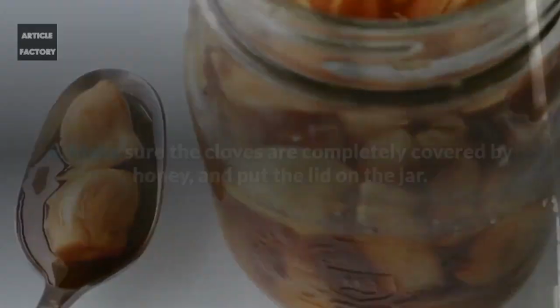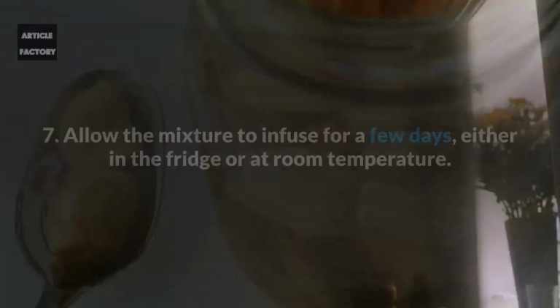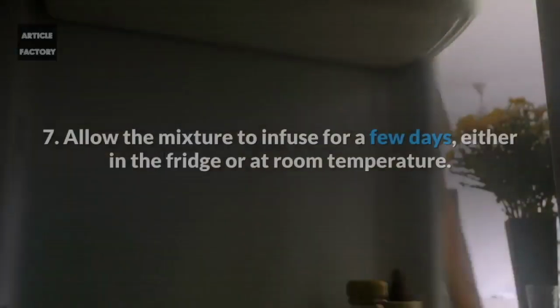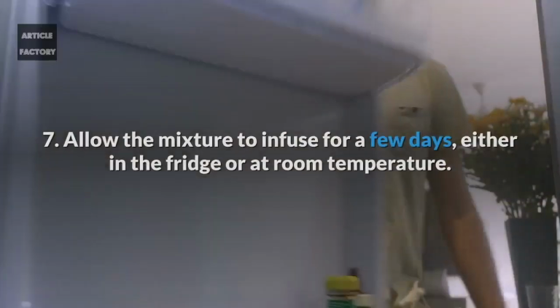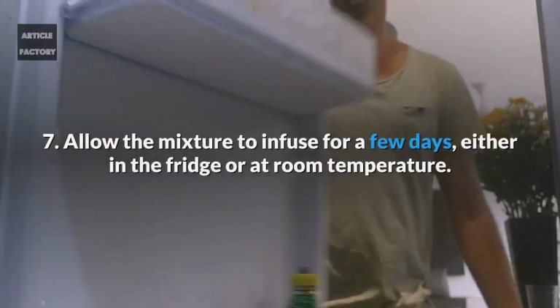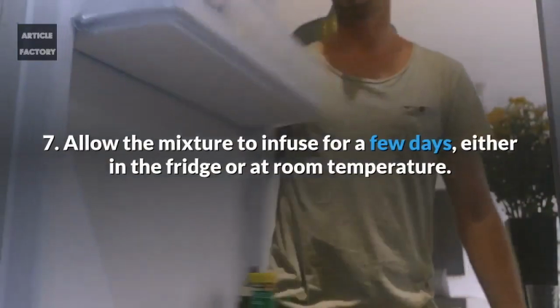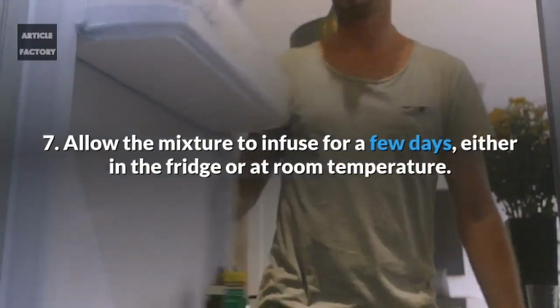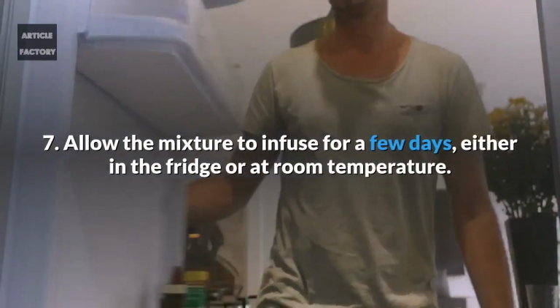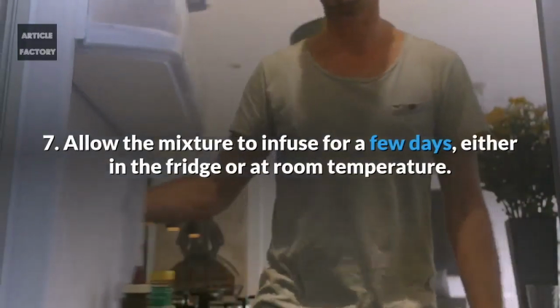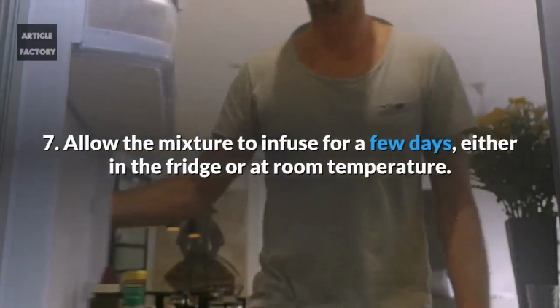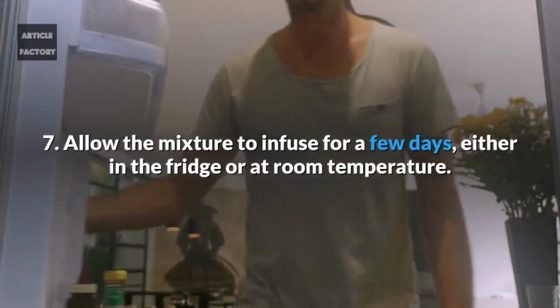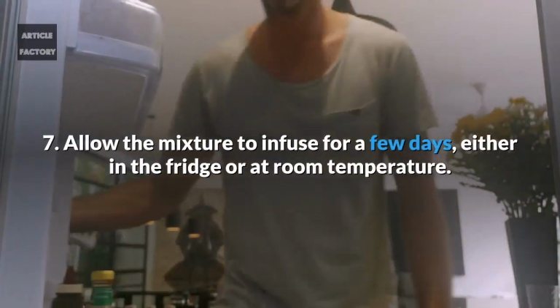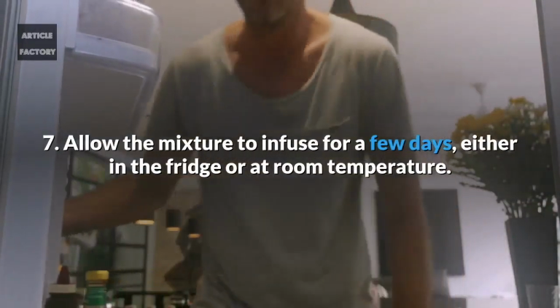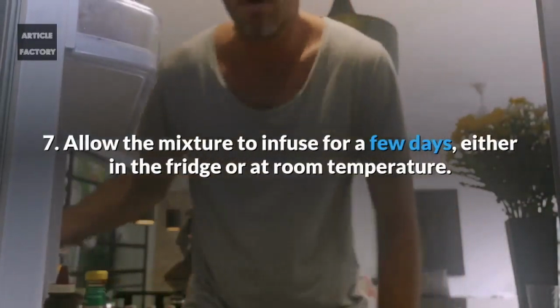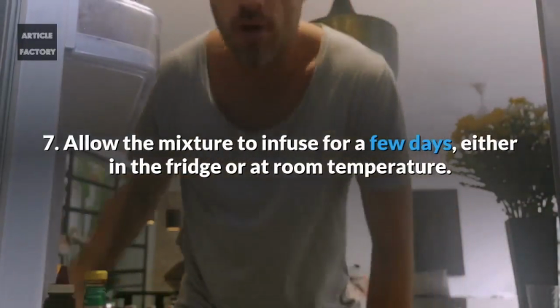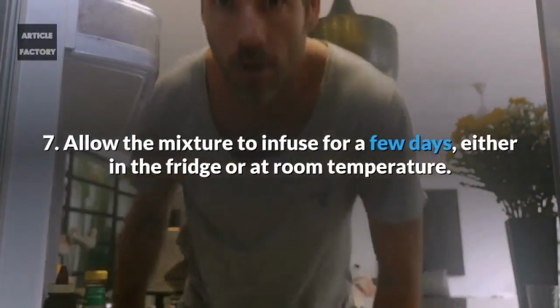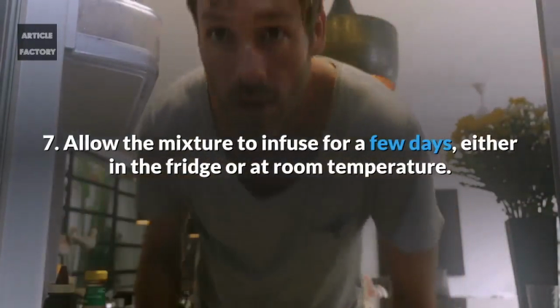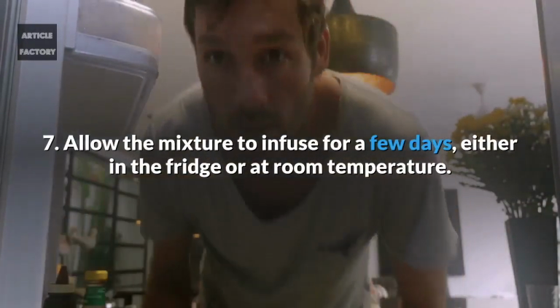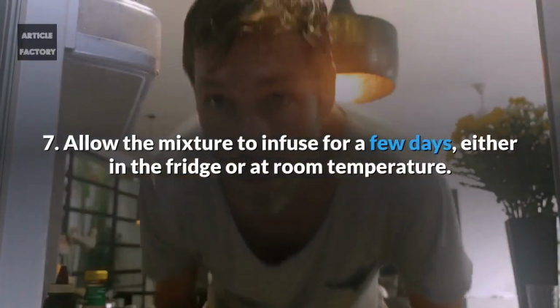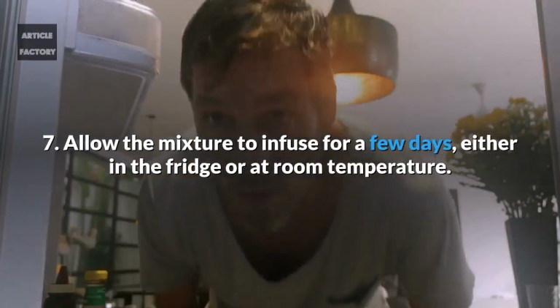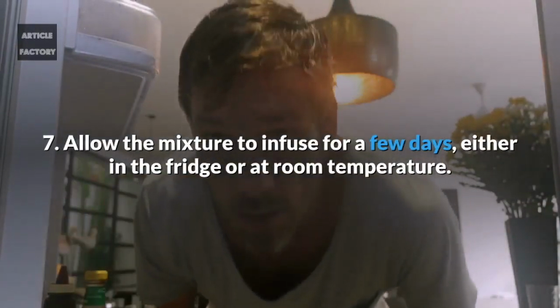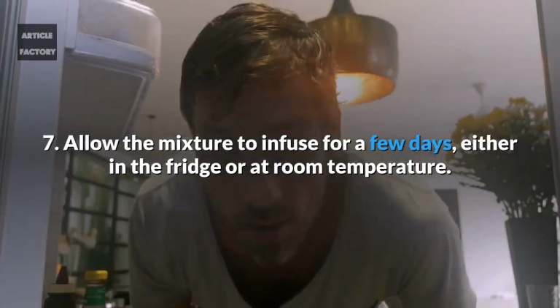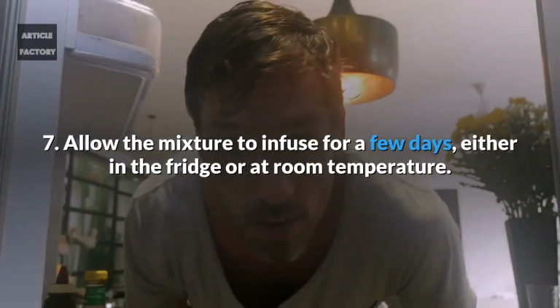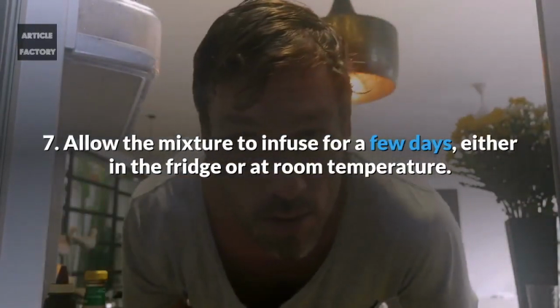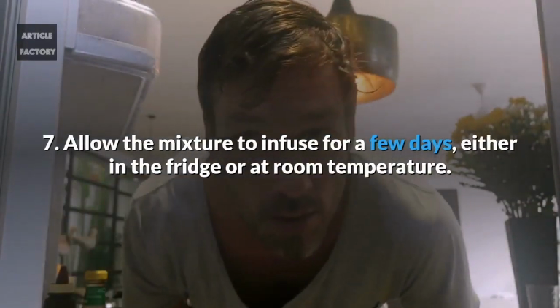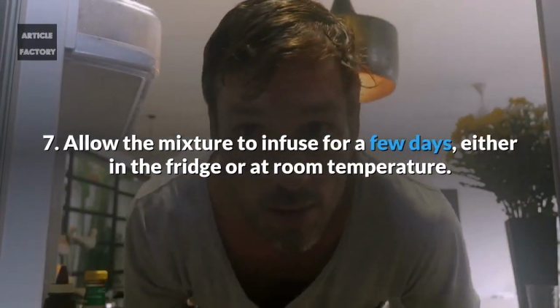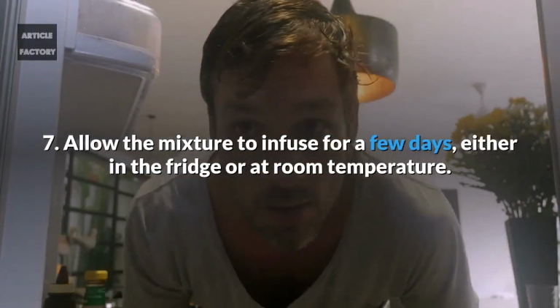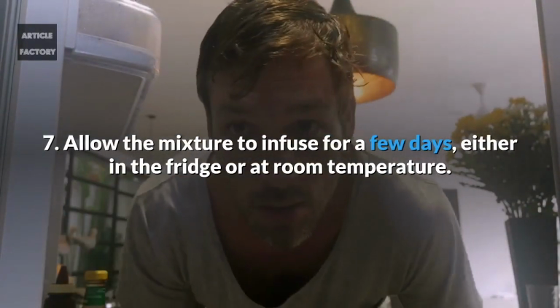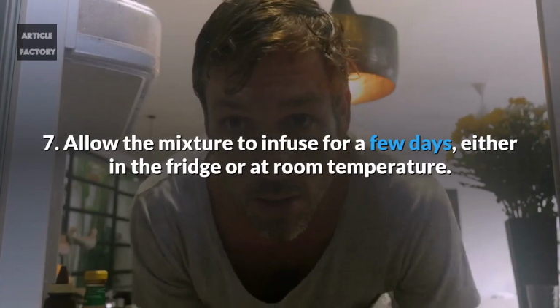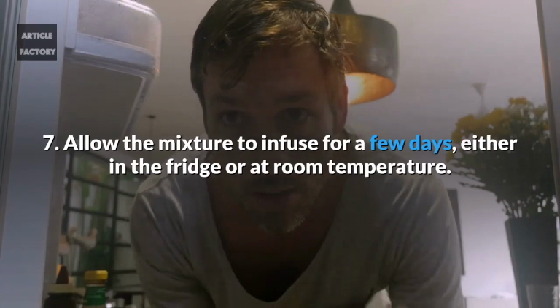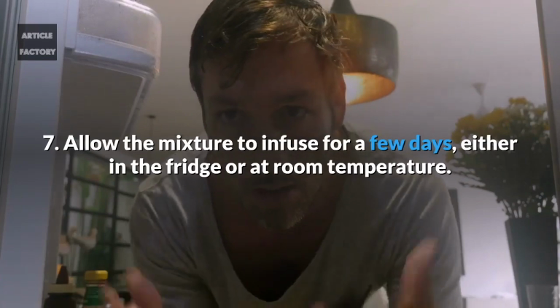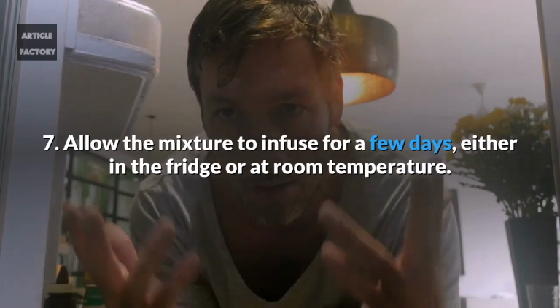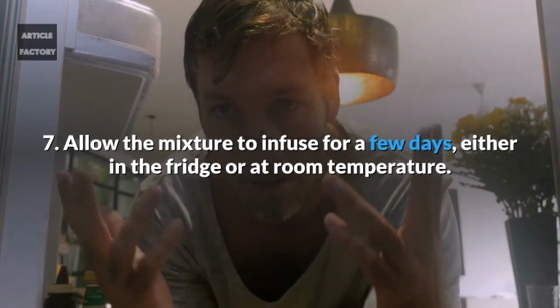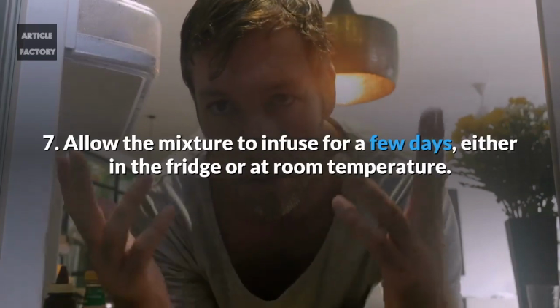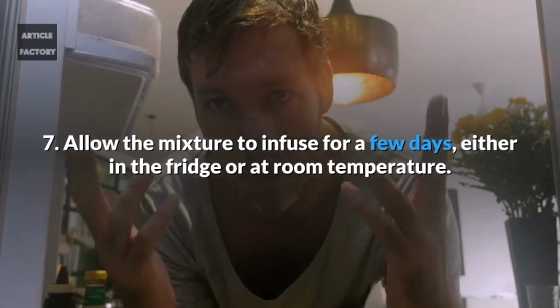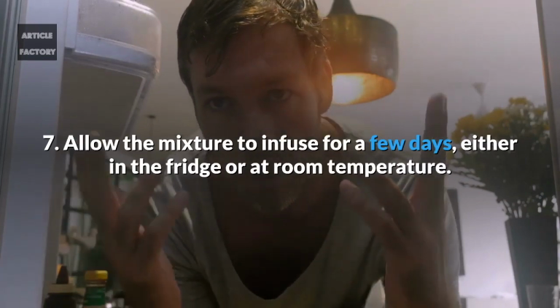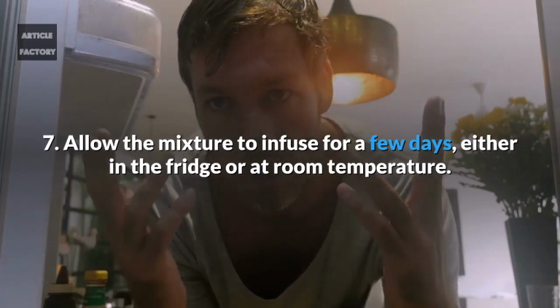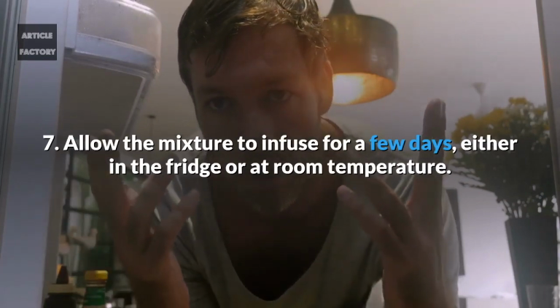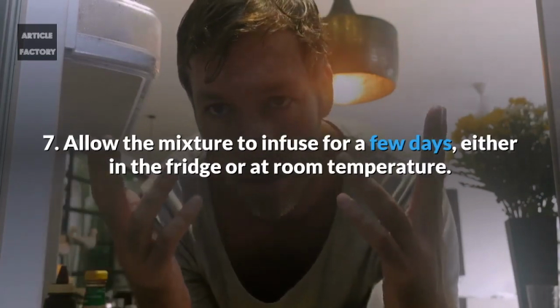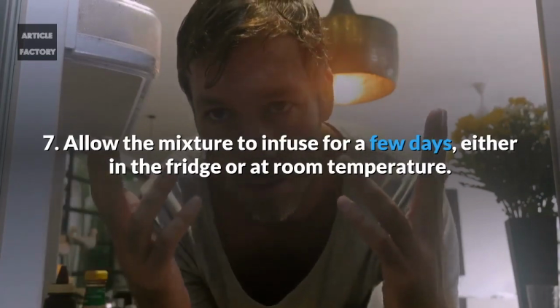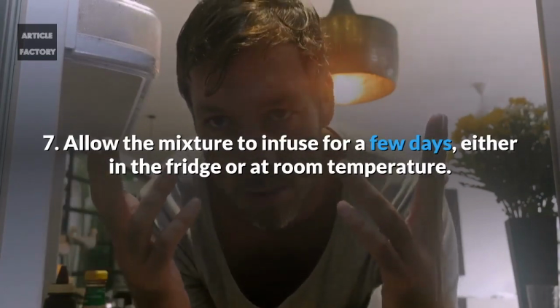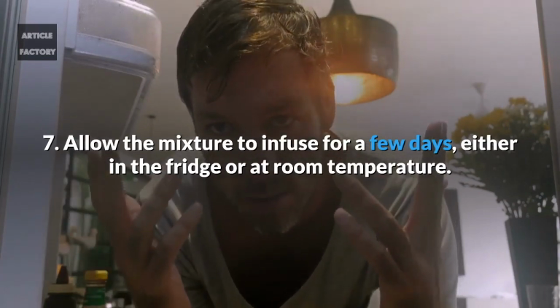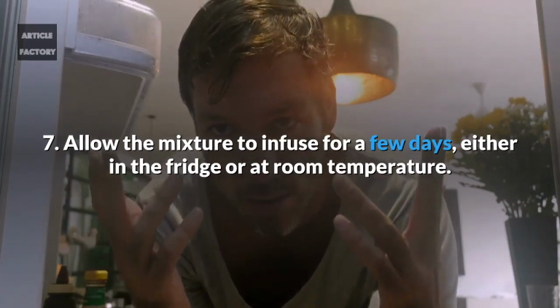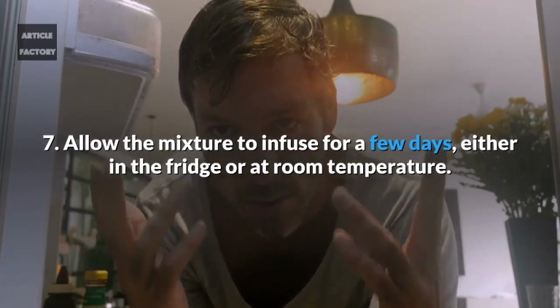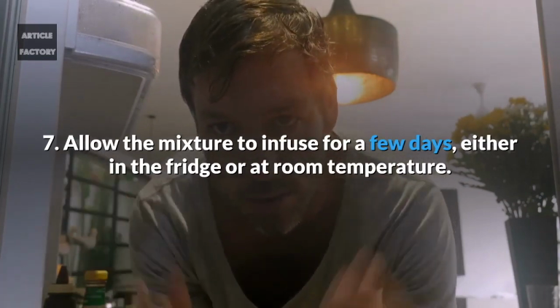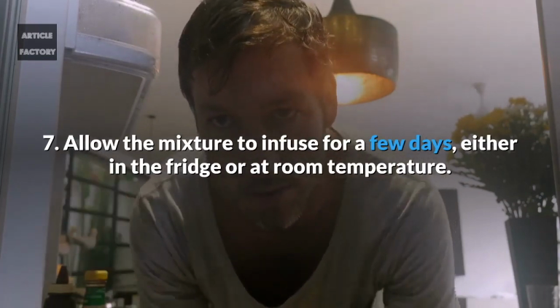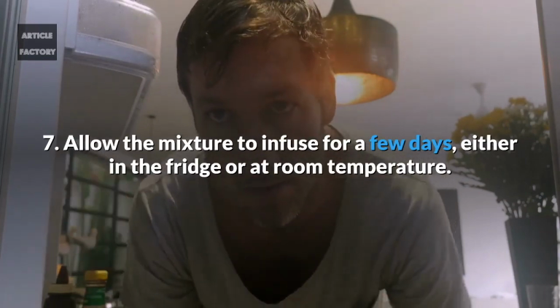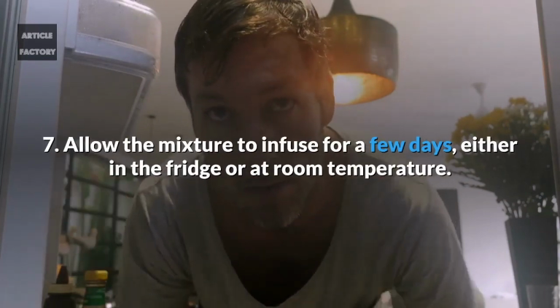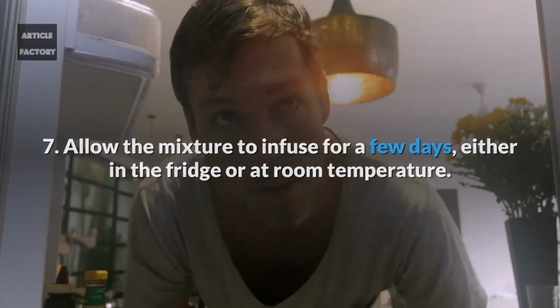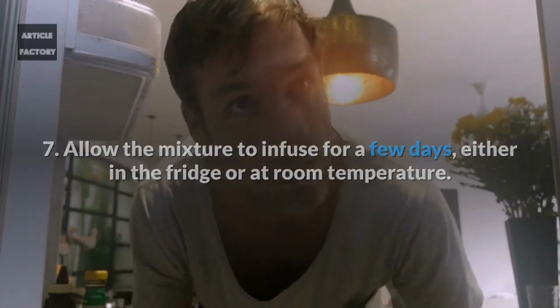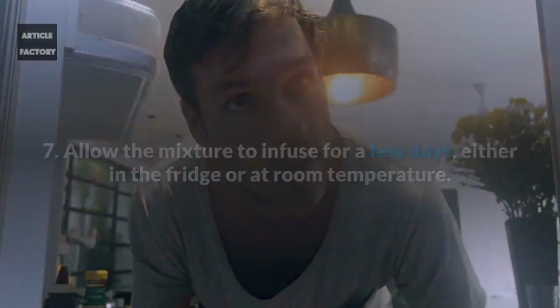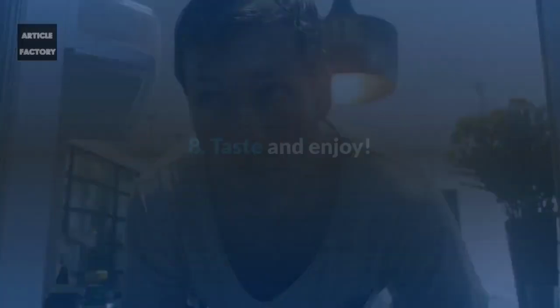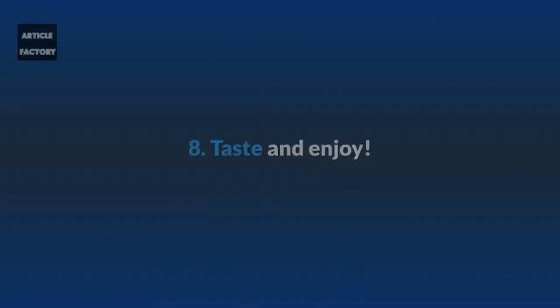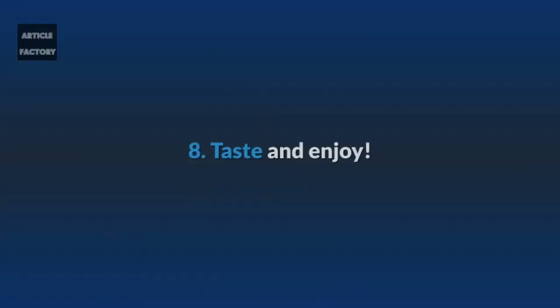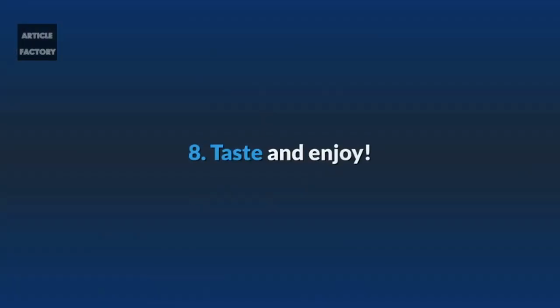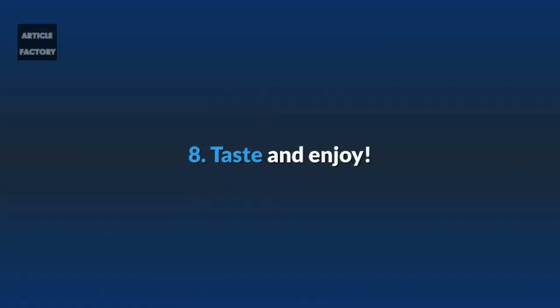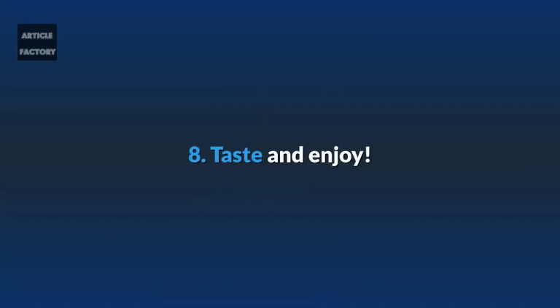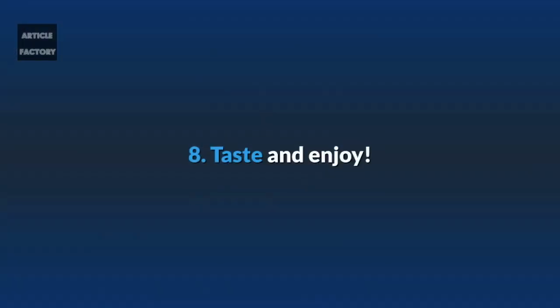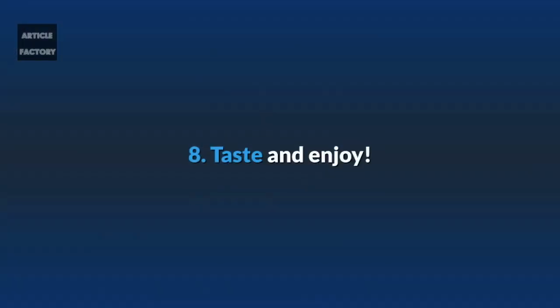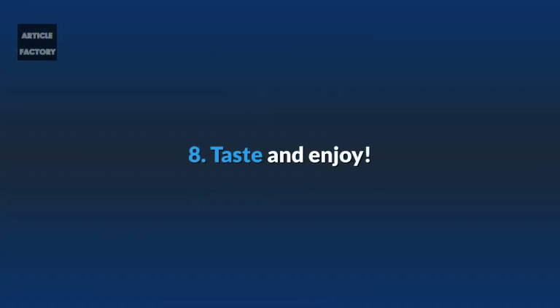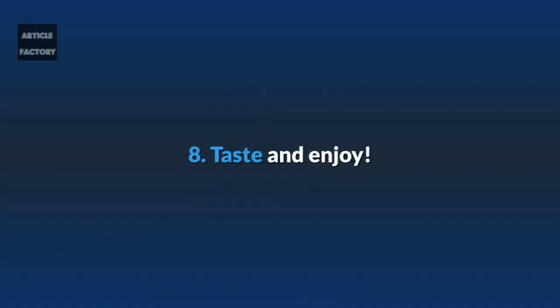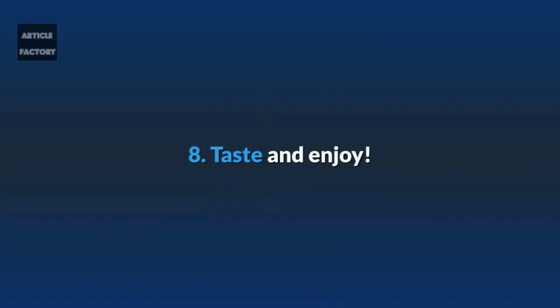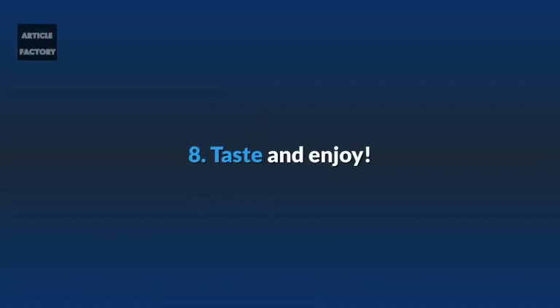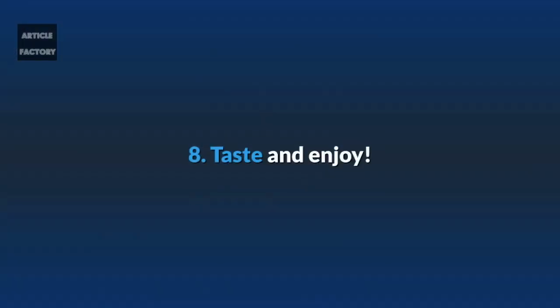7. Allow the mixture to infuse for a few days, either in the fridge or at room temperature. 8. Taste and enjoy!